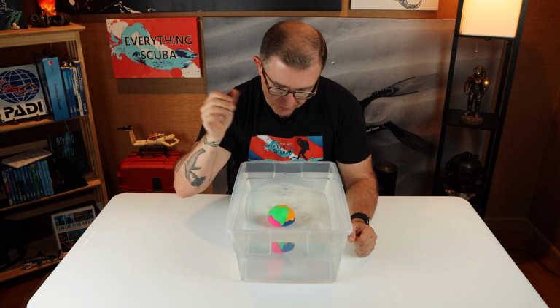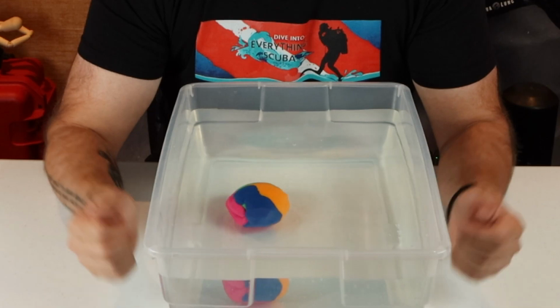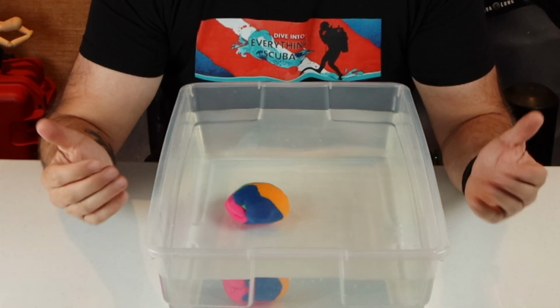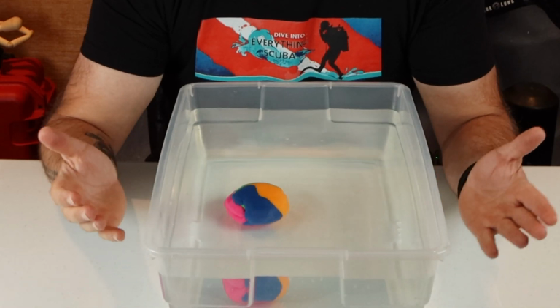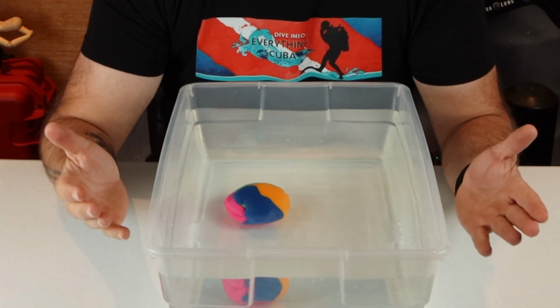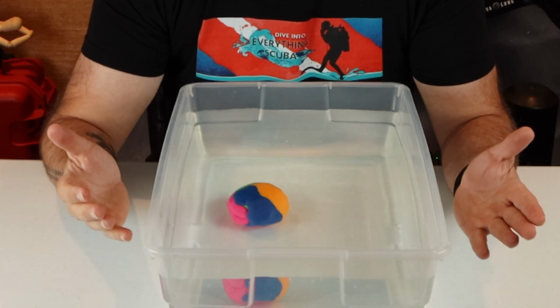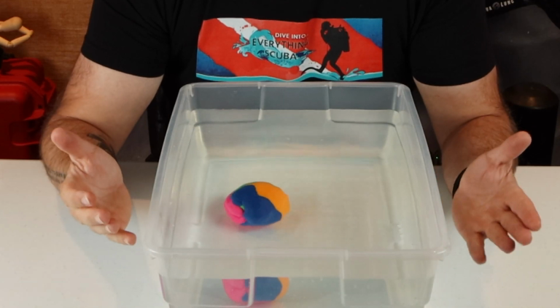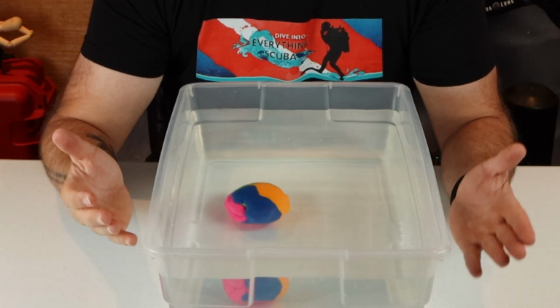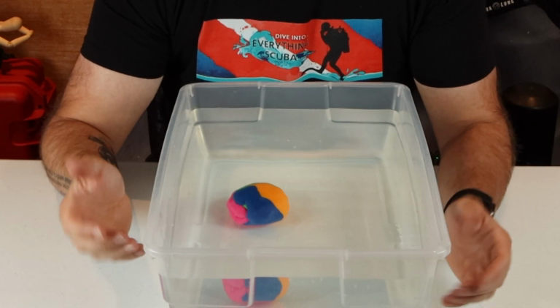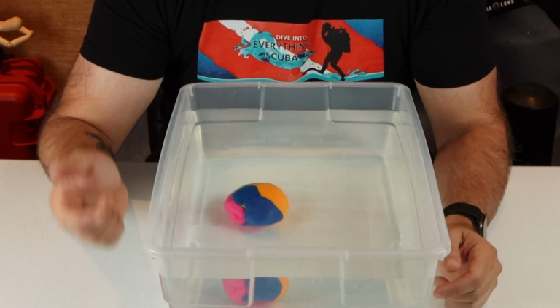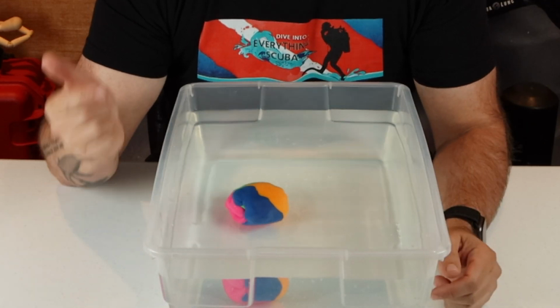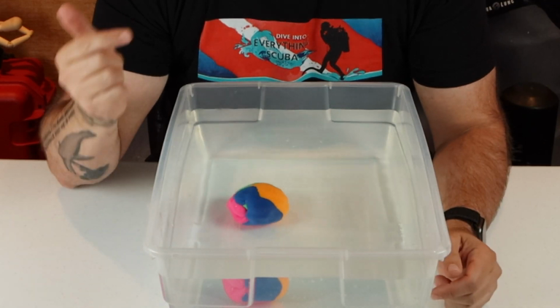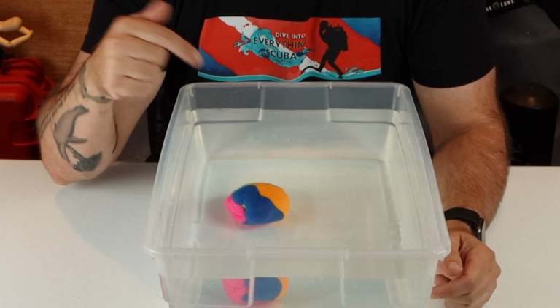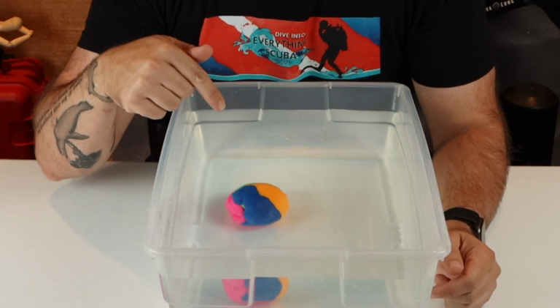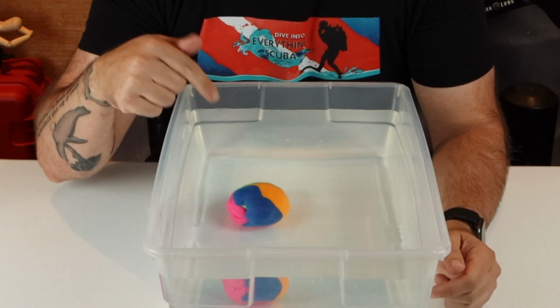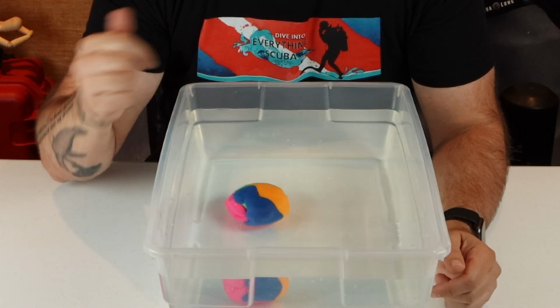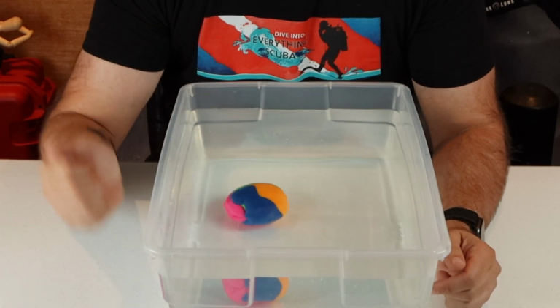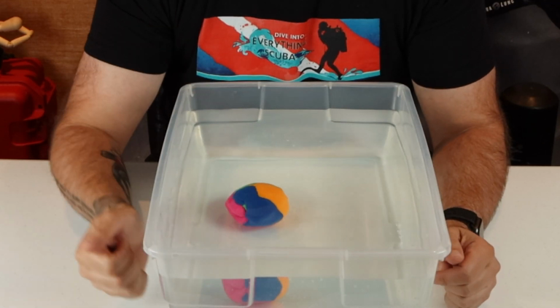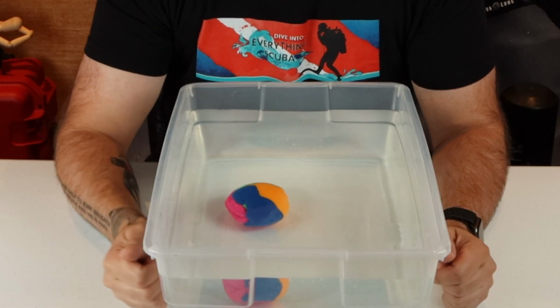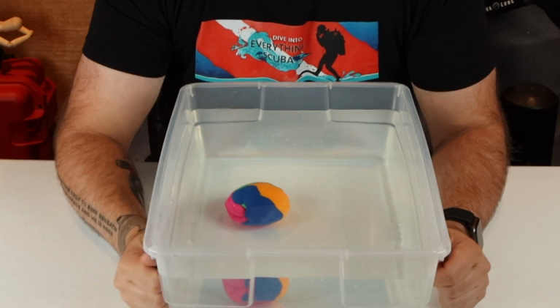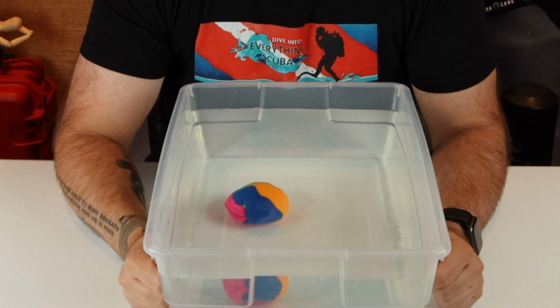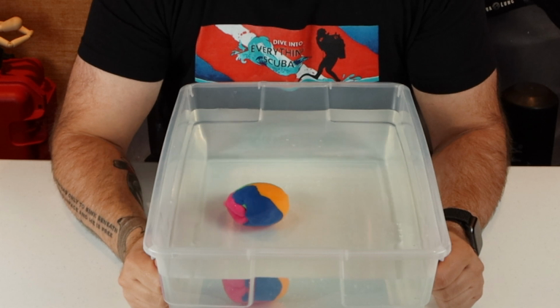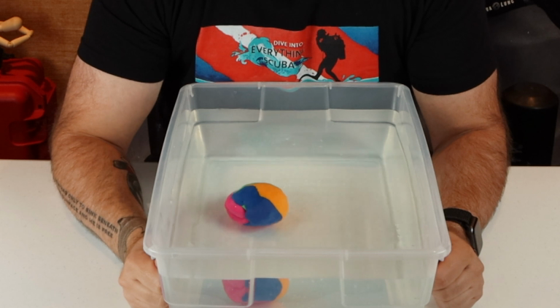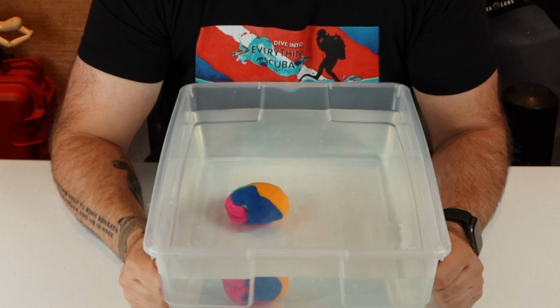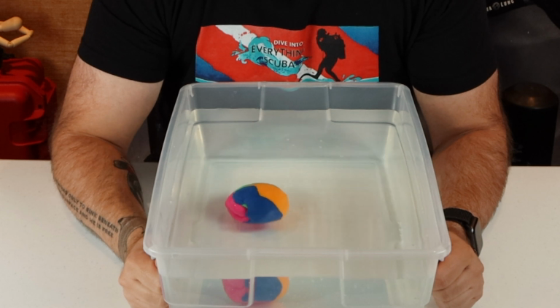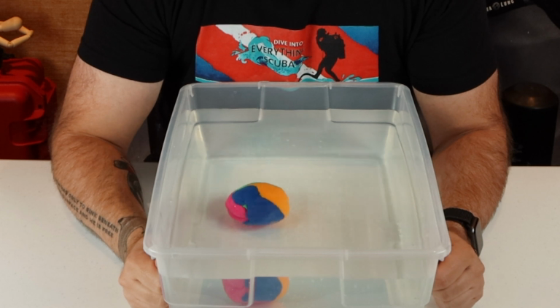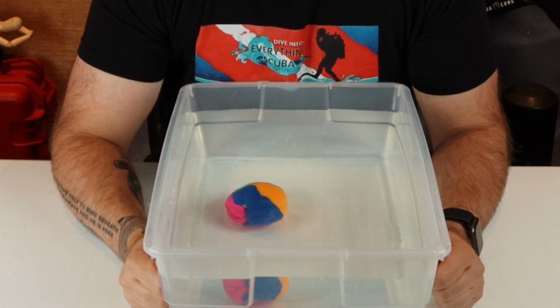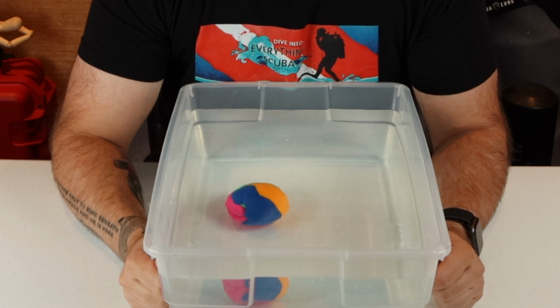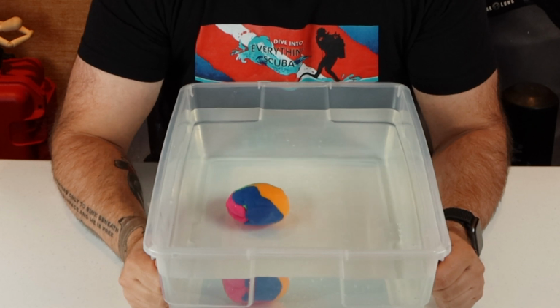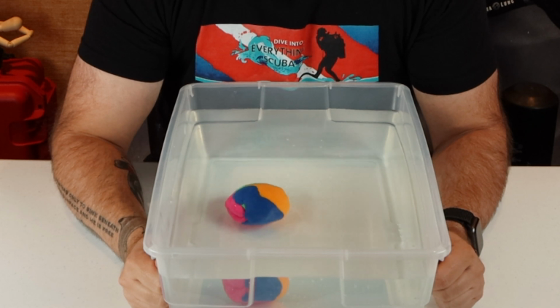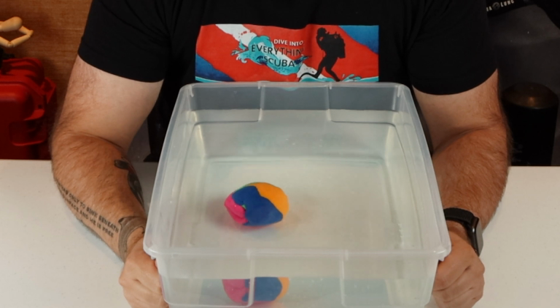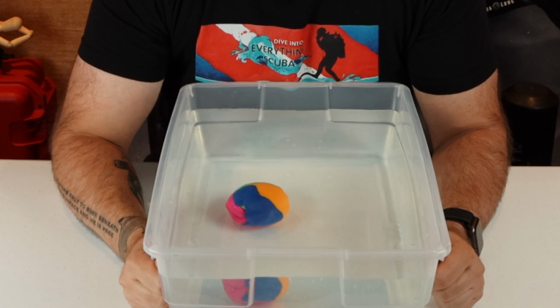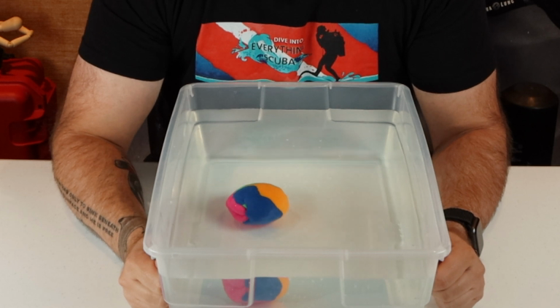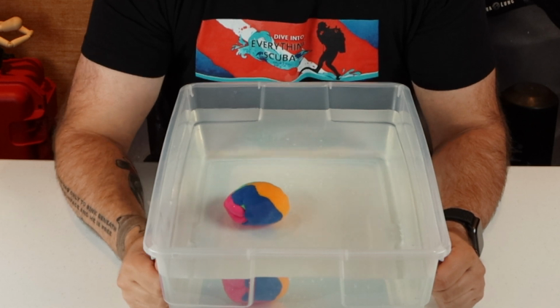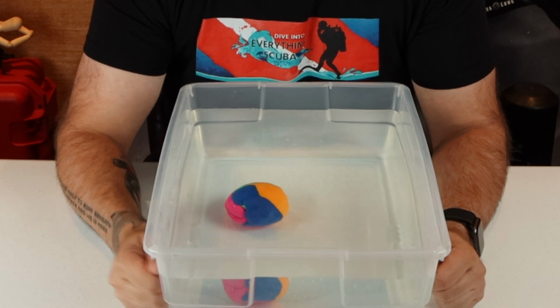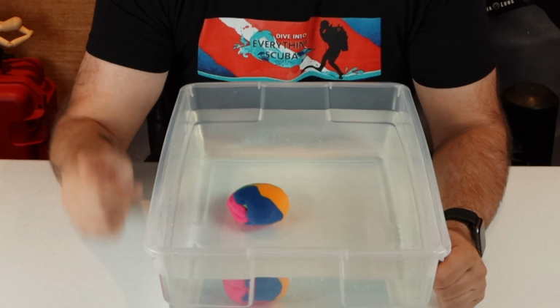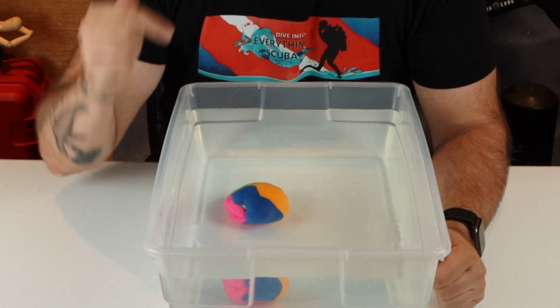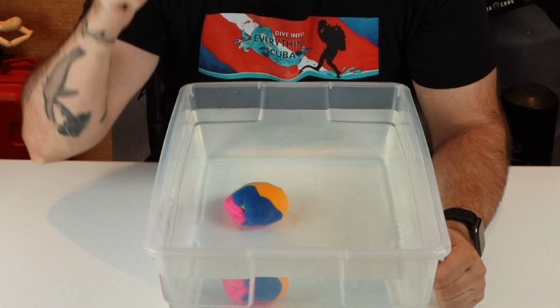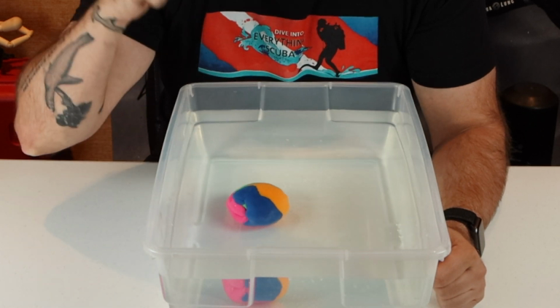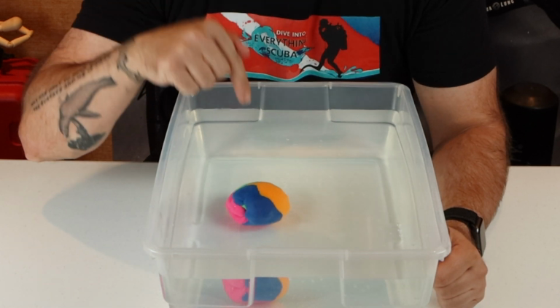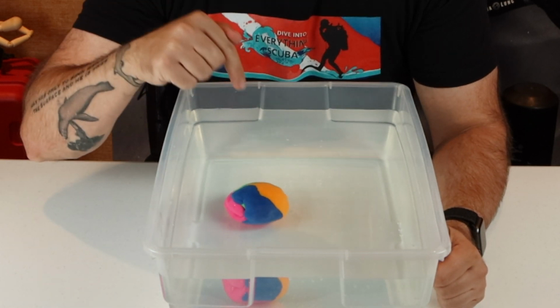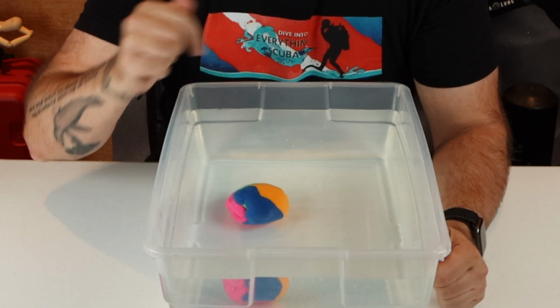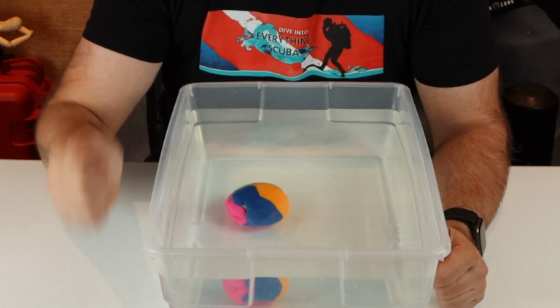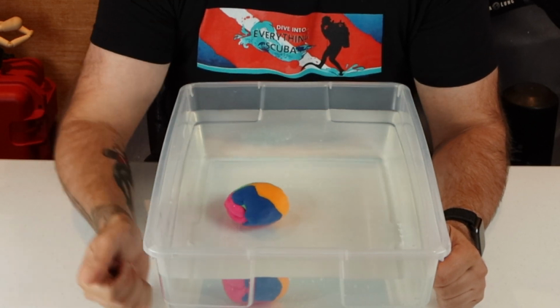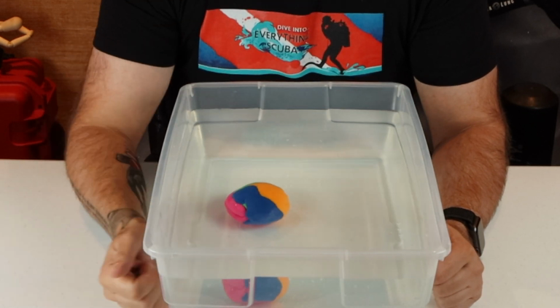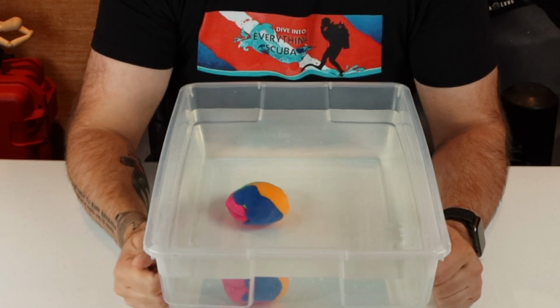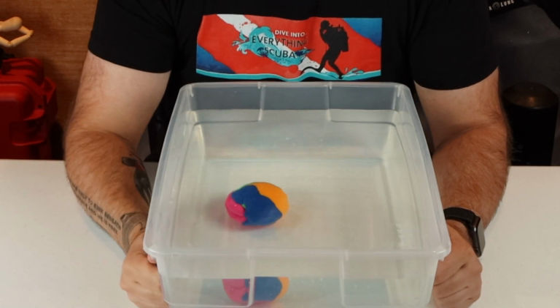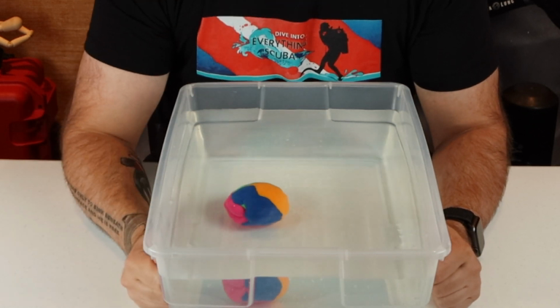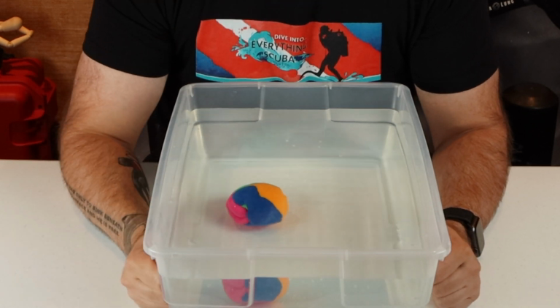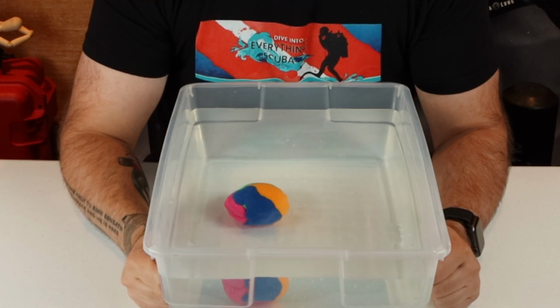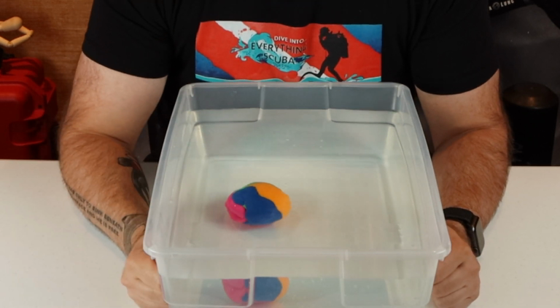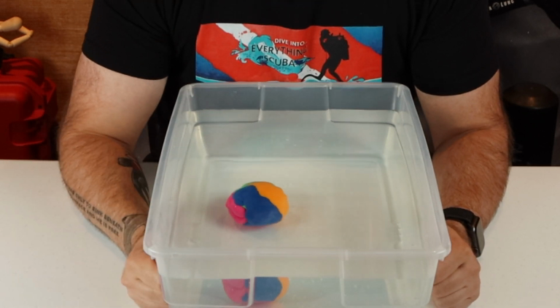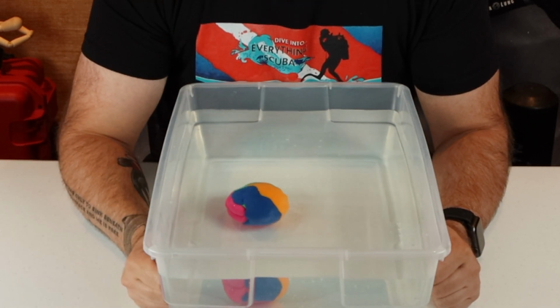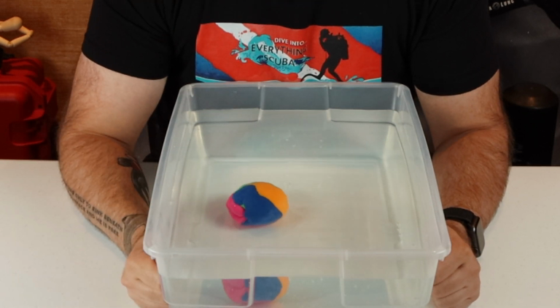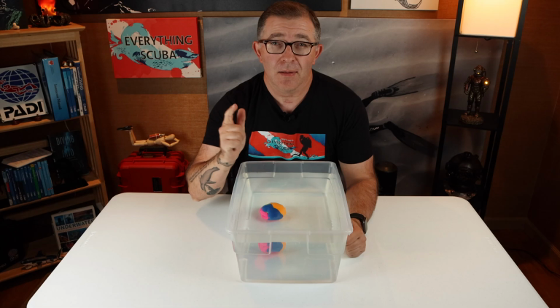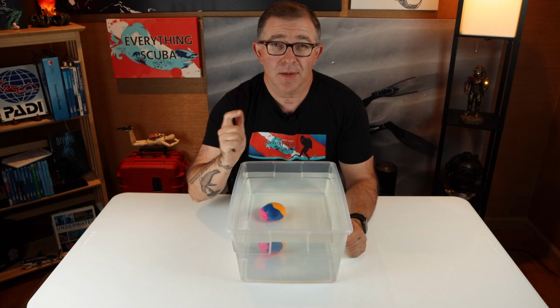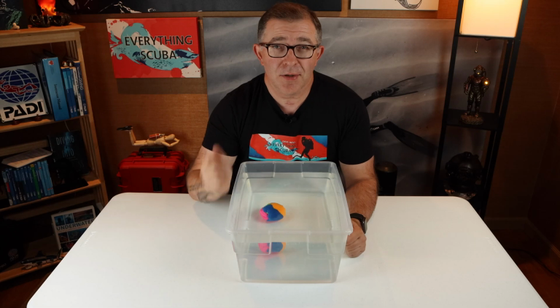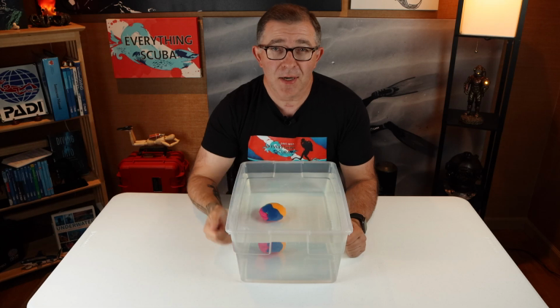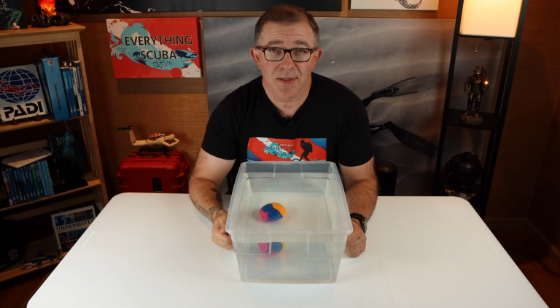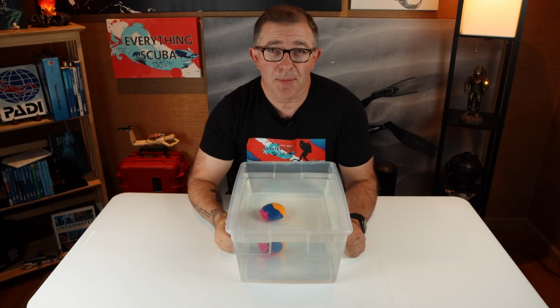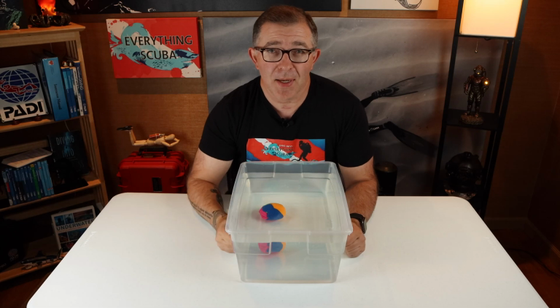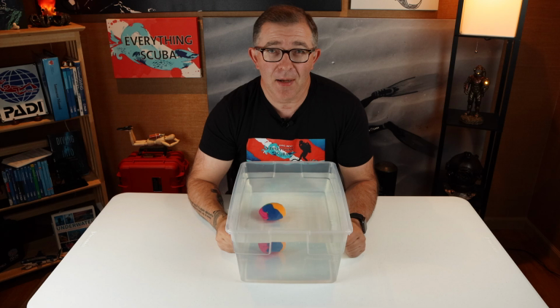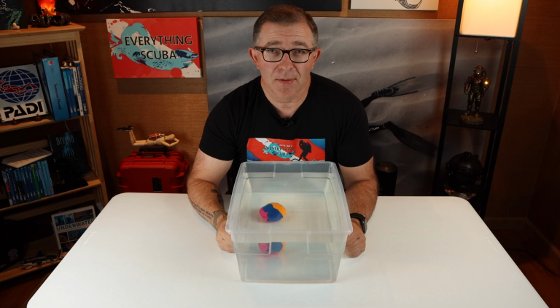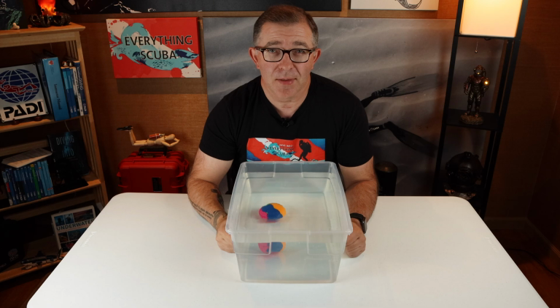As you can see, my 225-gram or 8-ounce ball of Play-Doh sank directly to the bottom. Let's try something else.